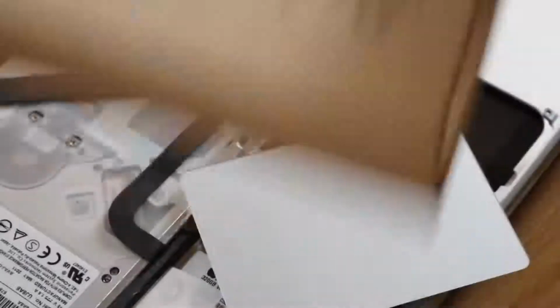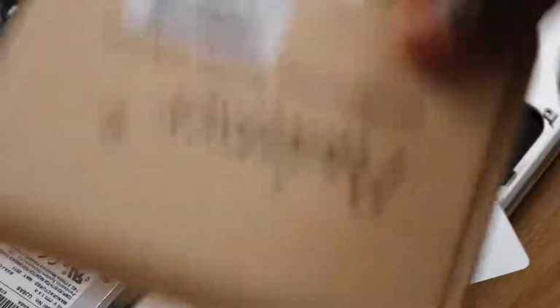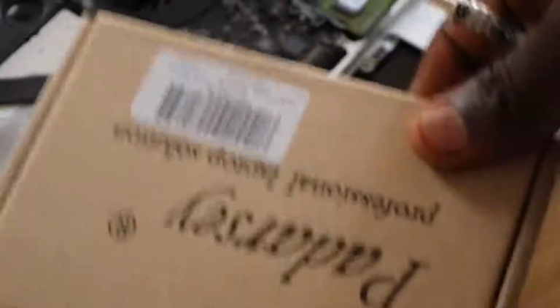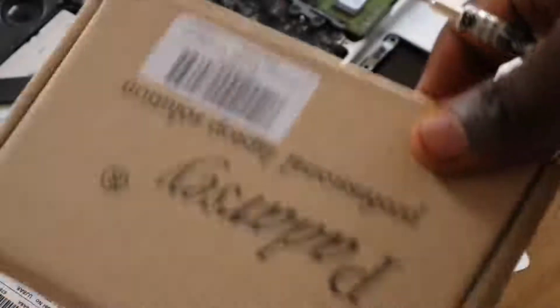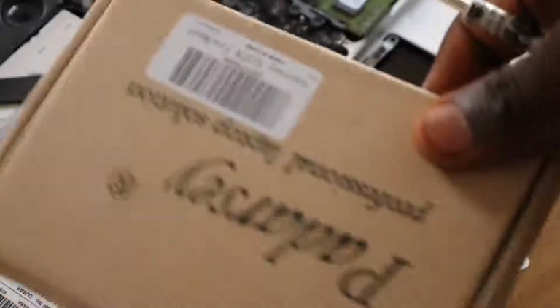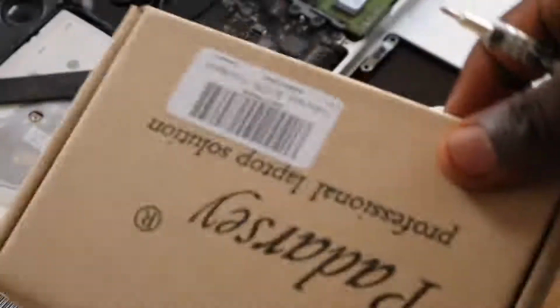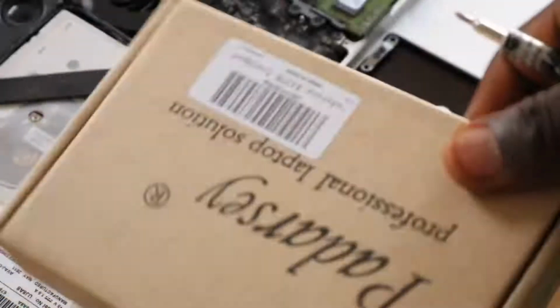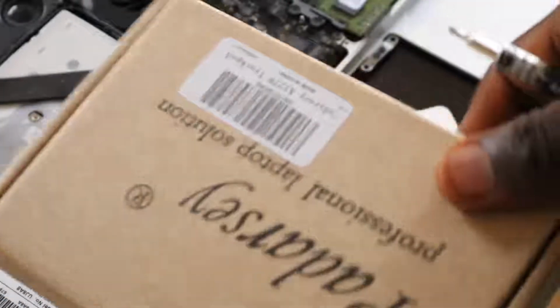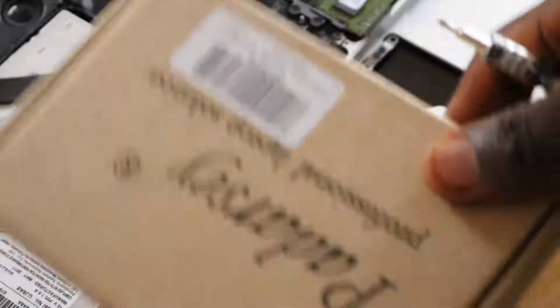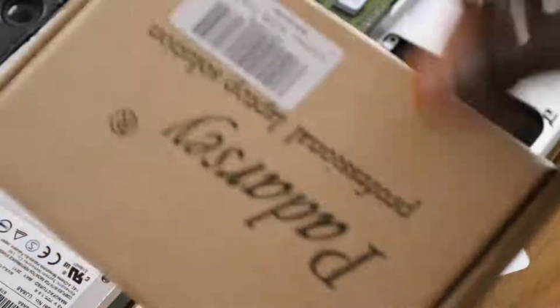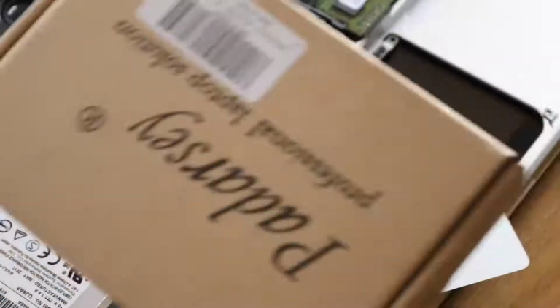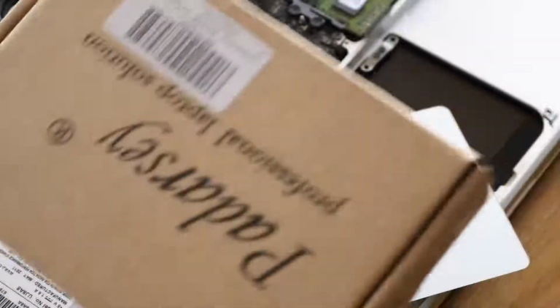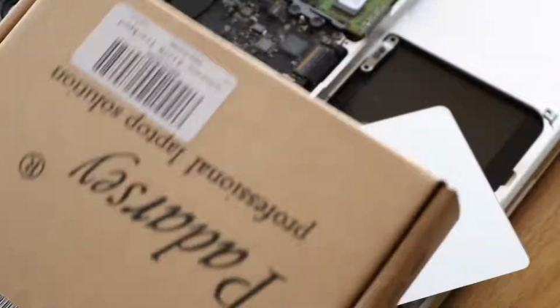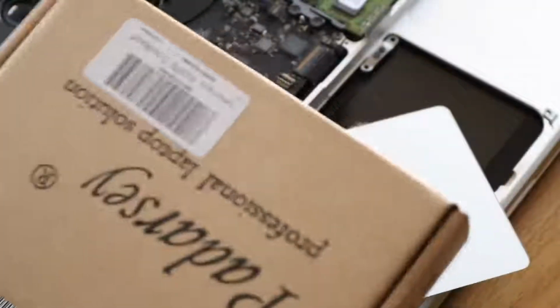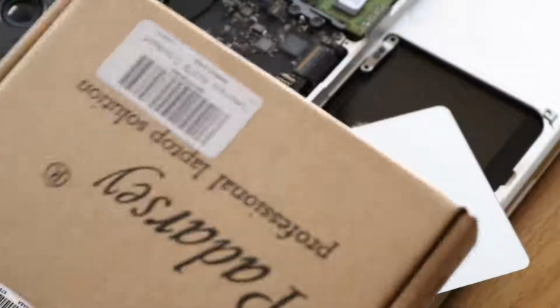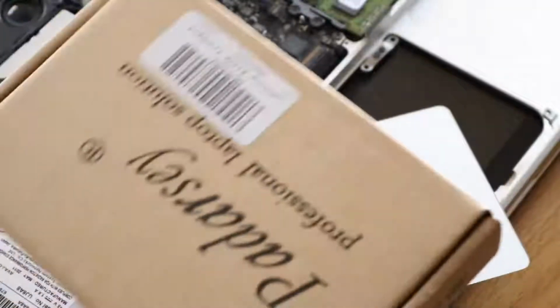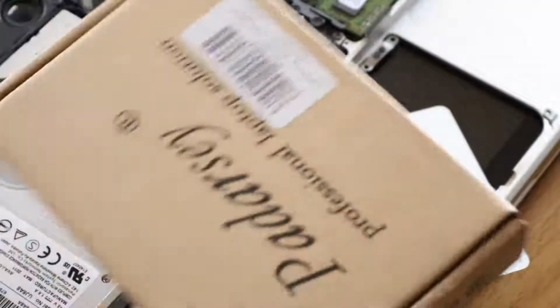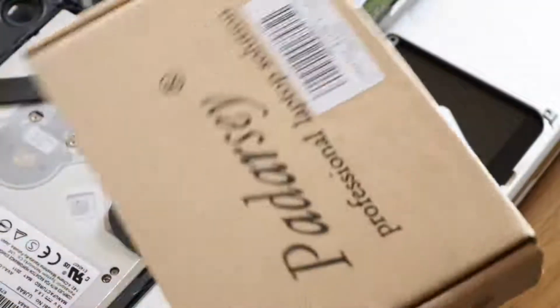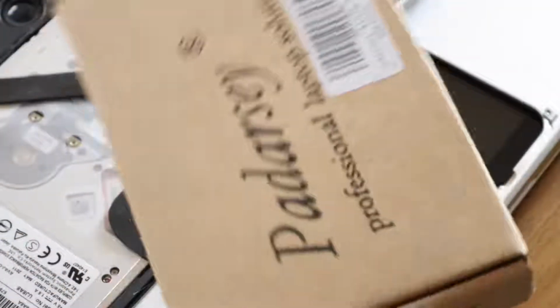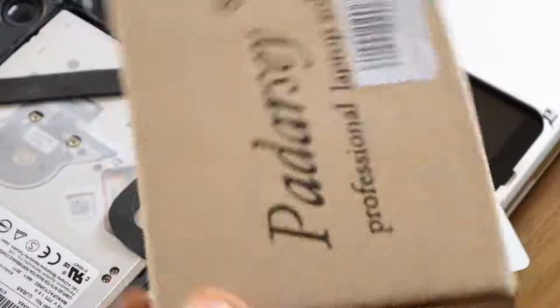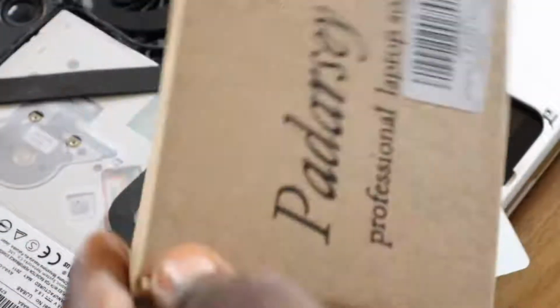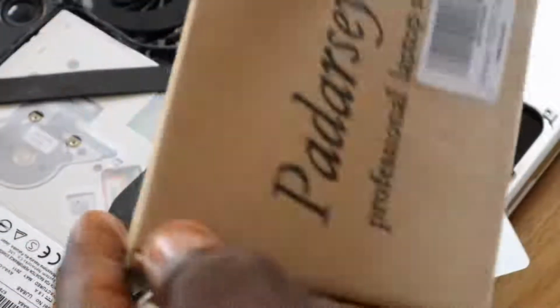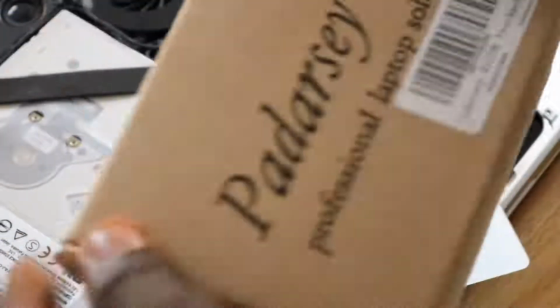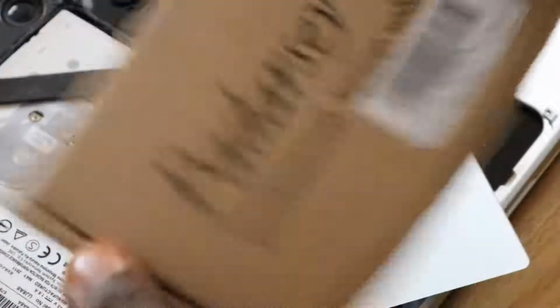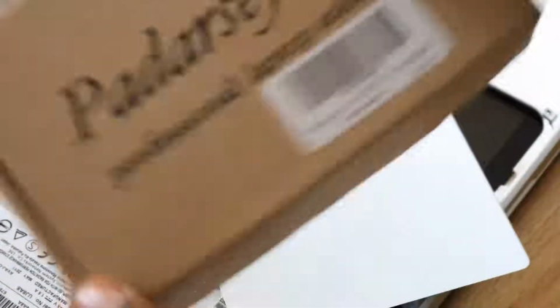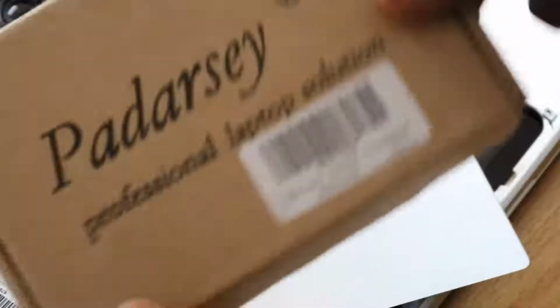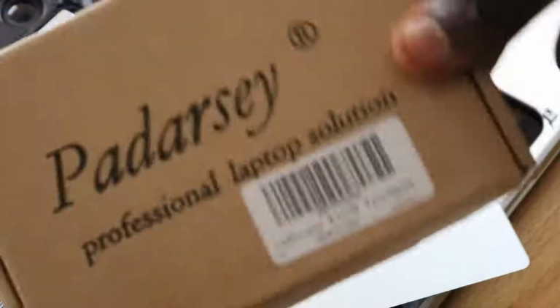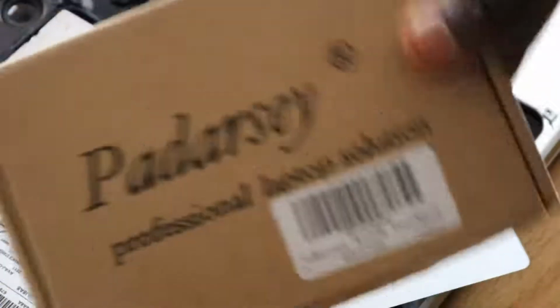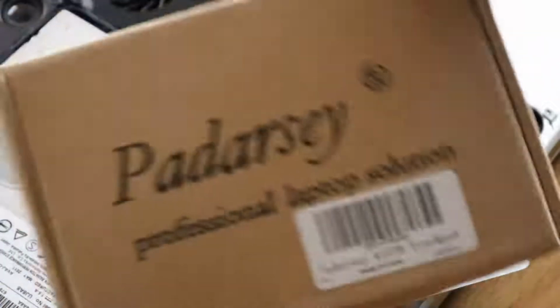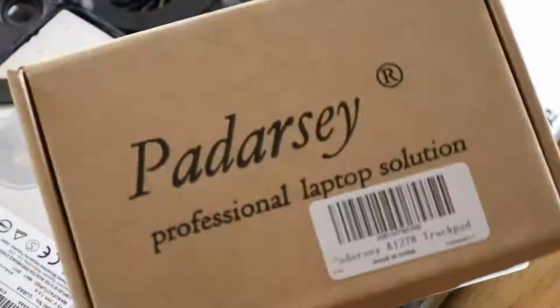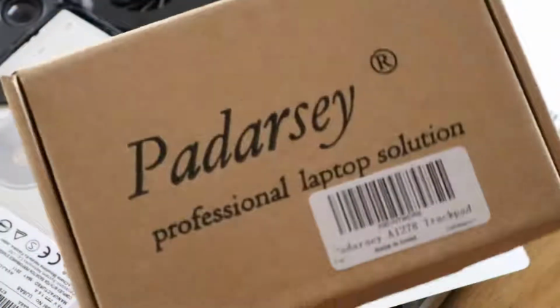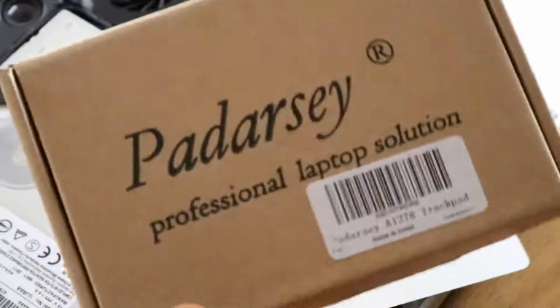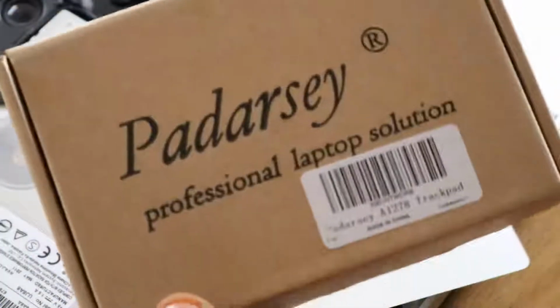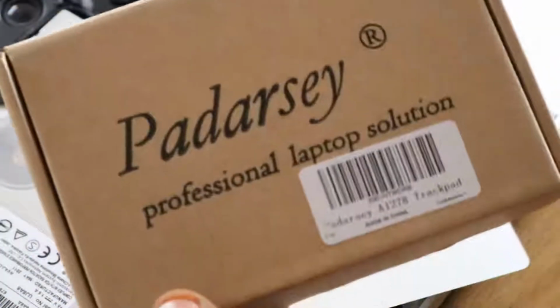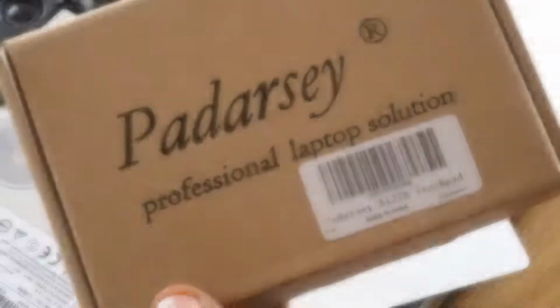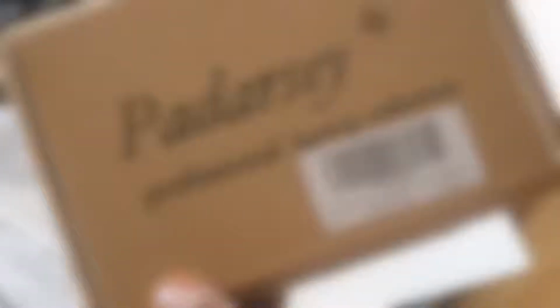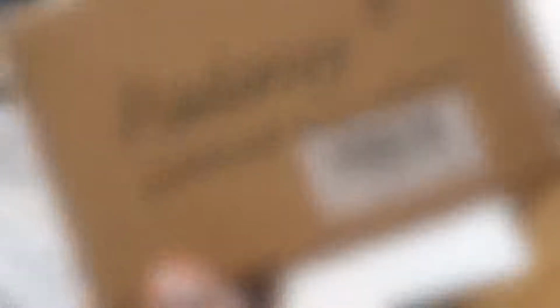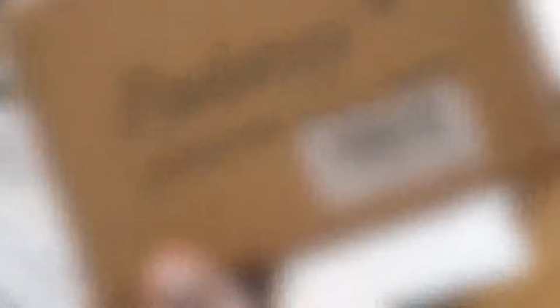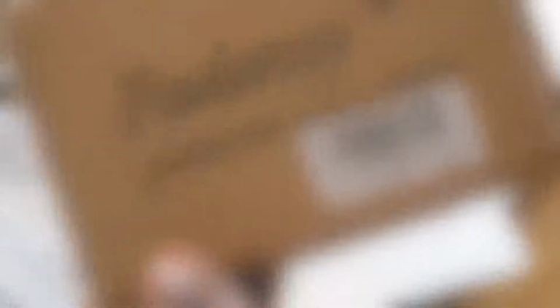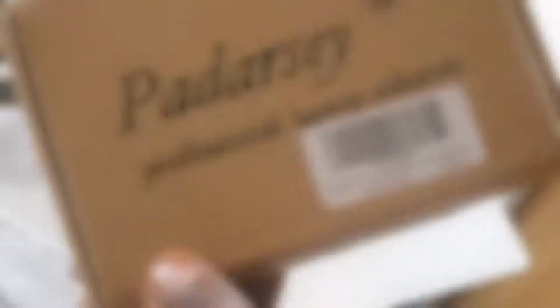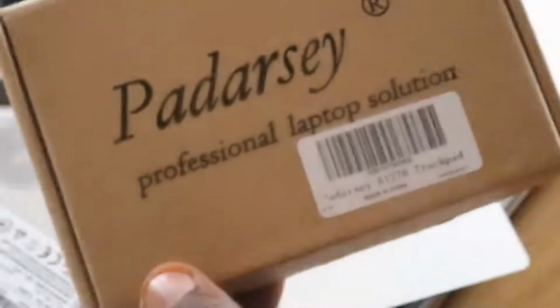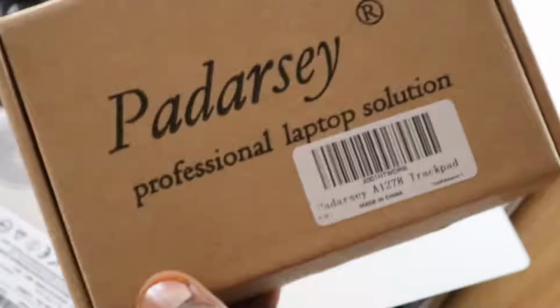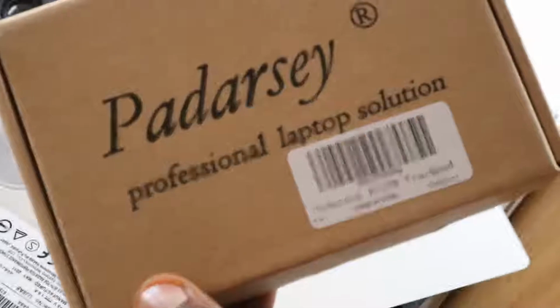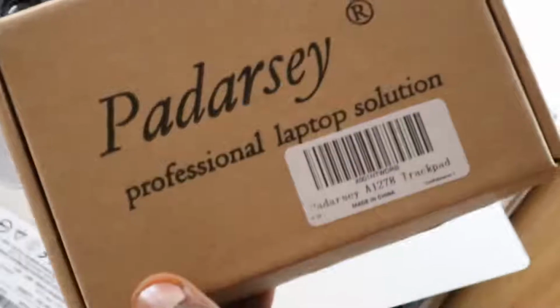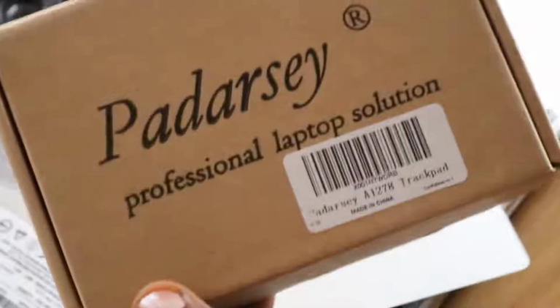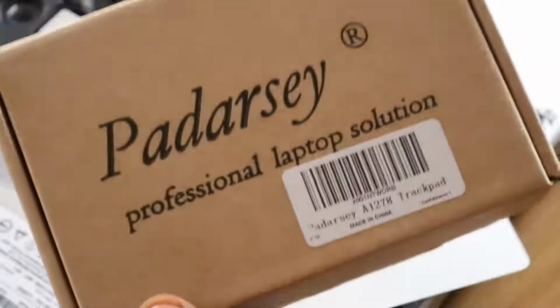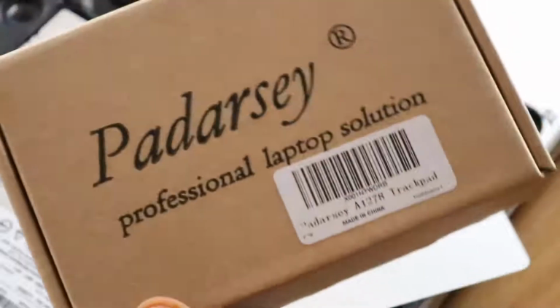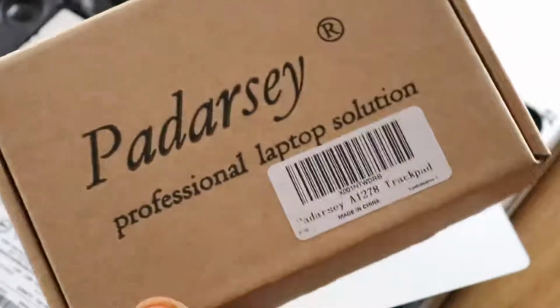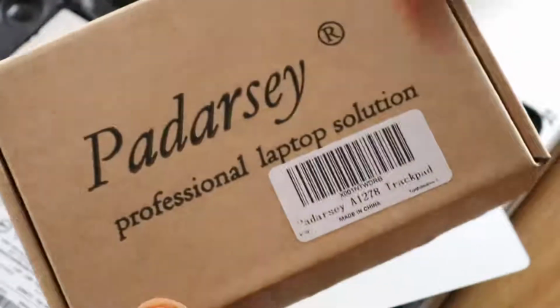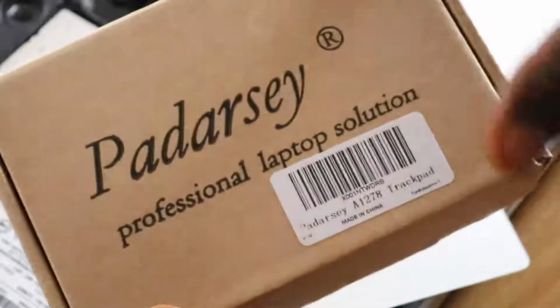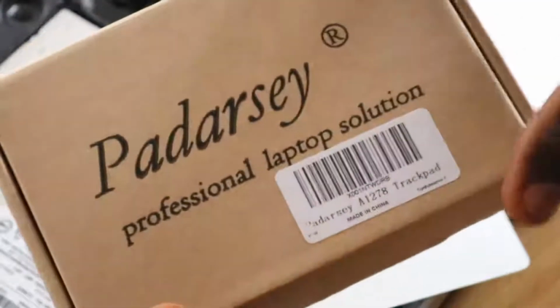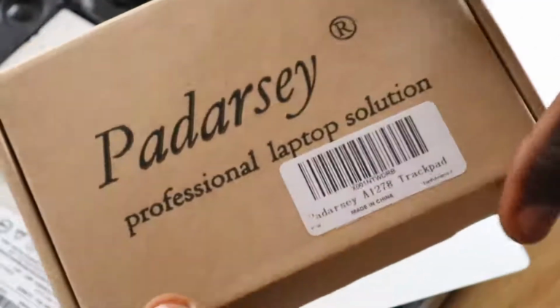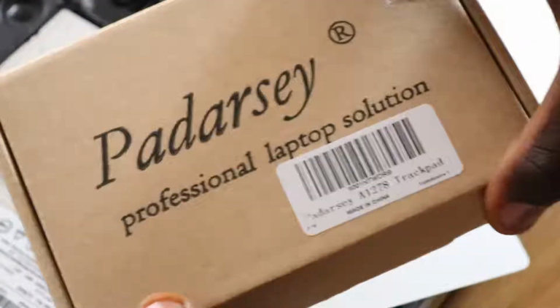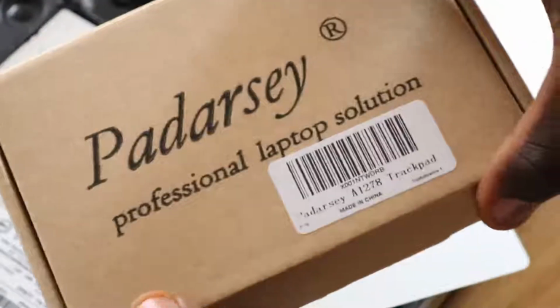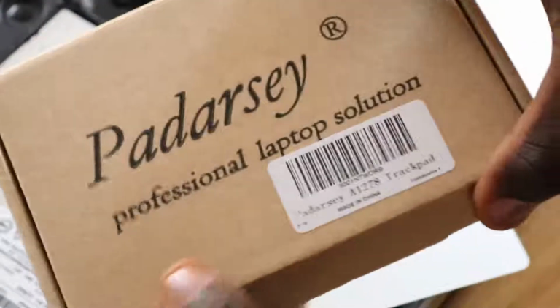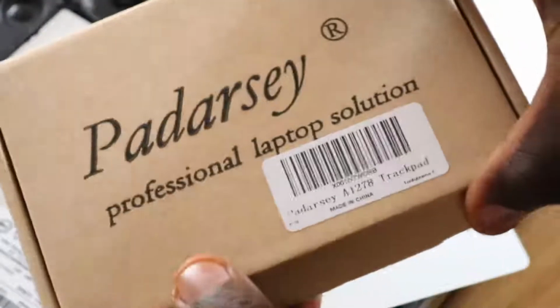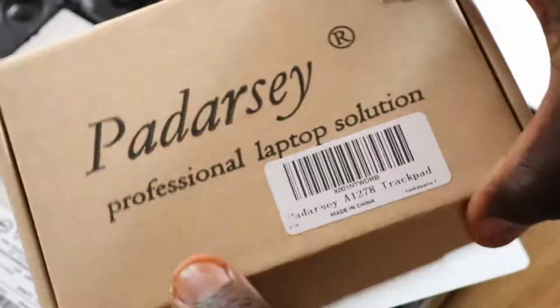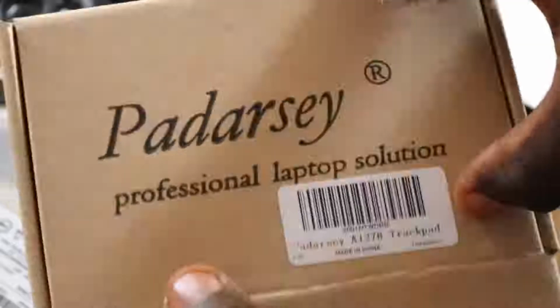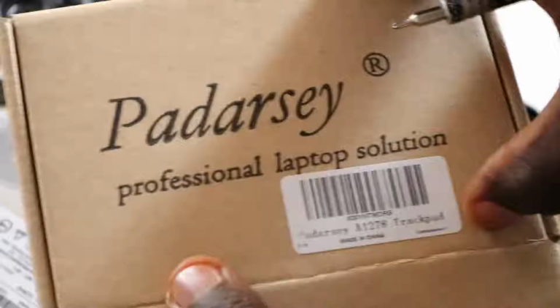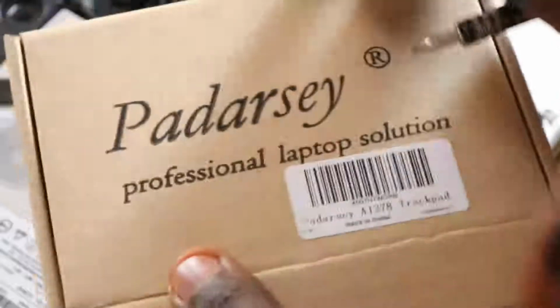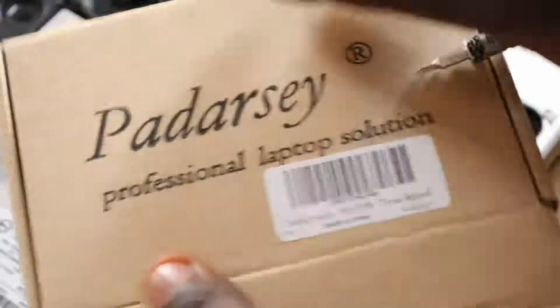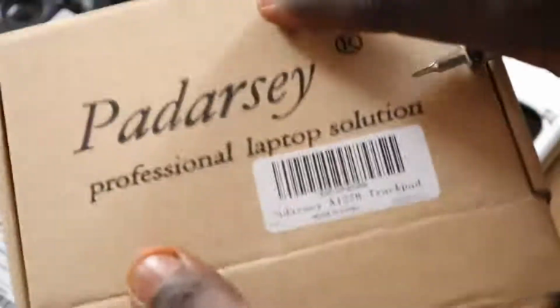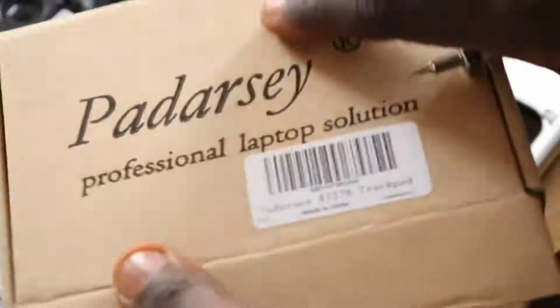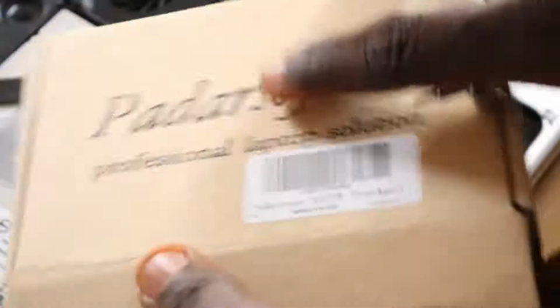Here is the replacement I got from Amazon, and like I said, it's been working great with no issues. It might even be as good as the original one.